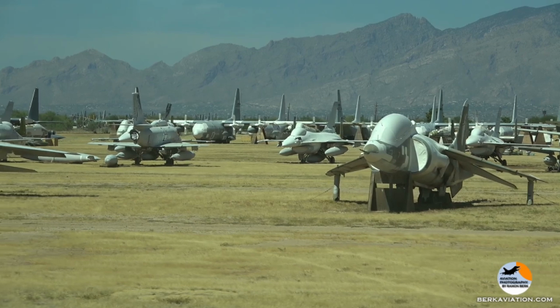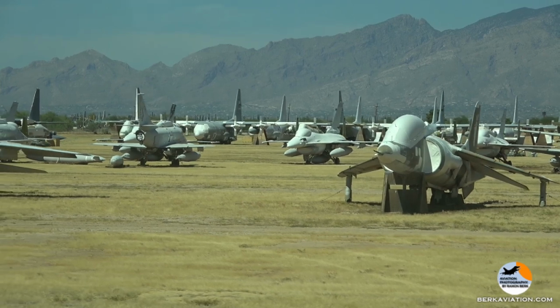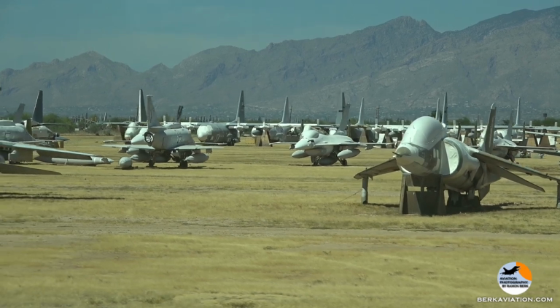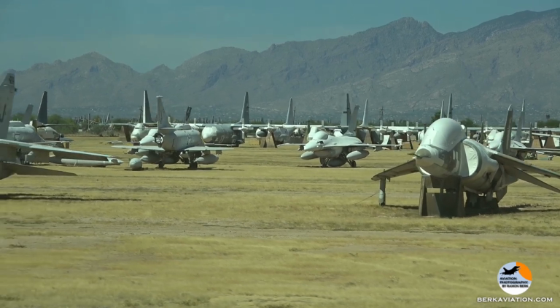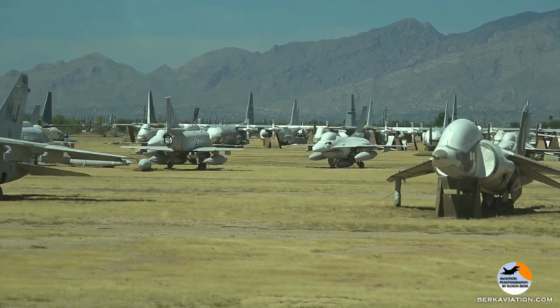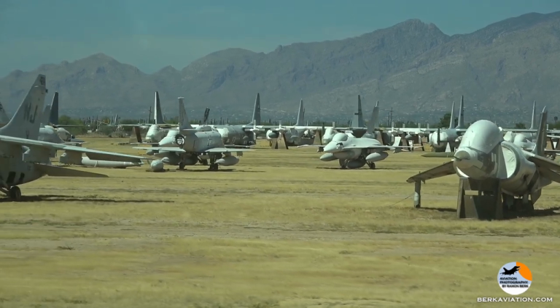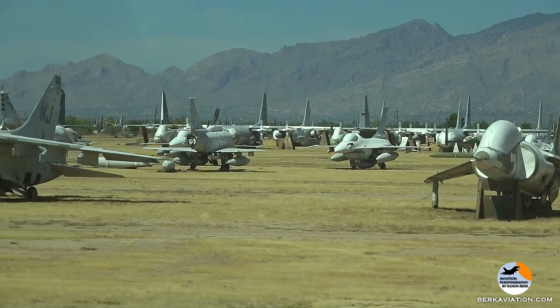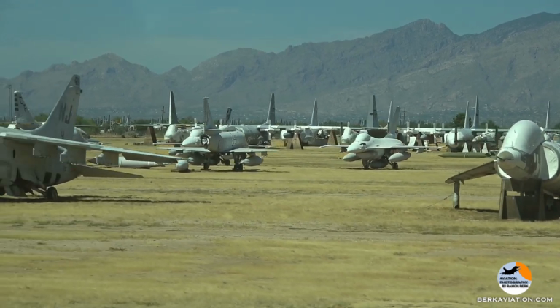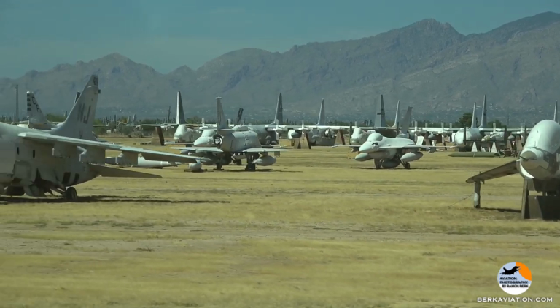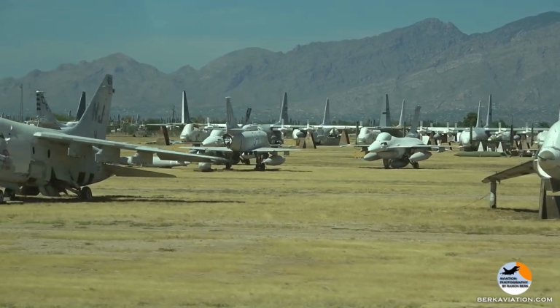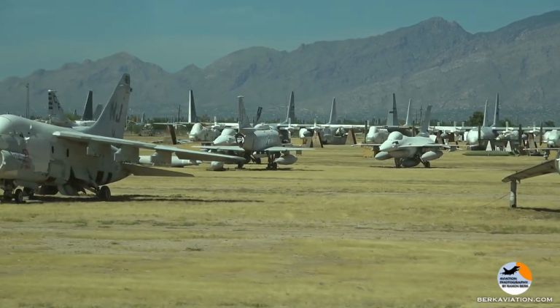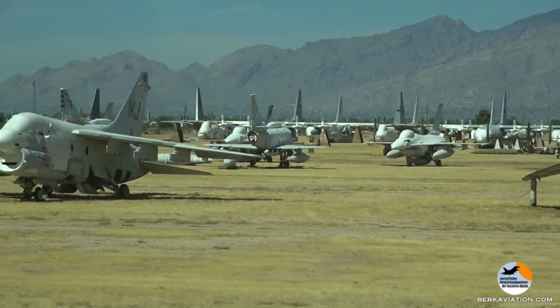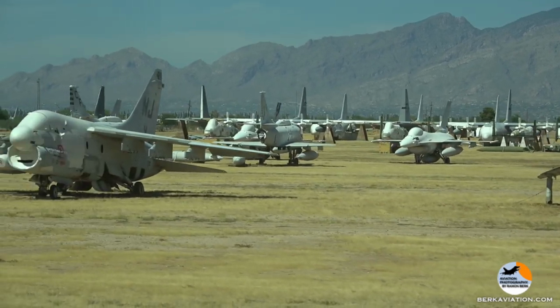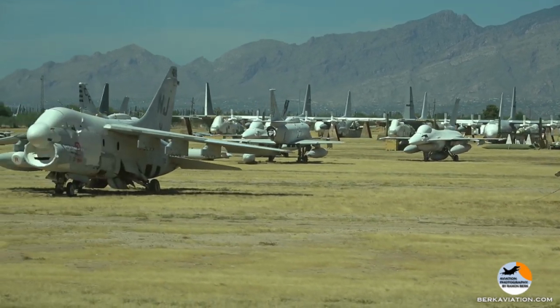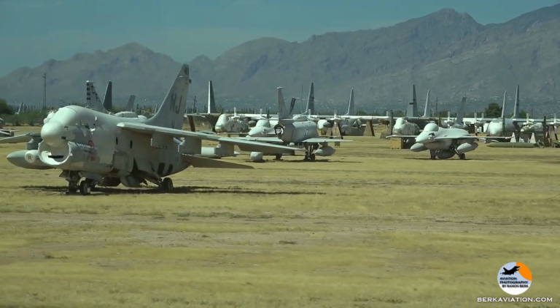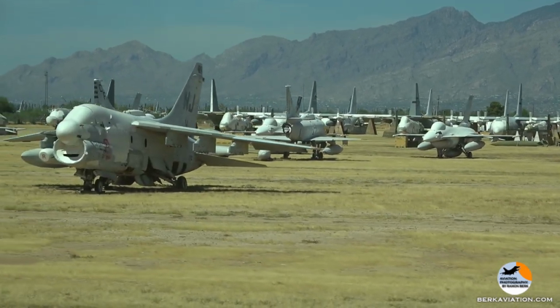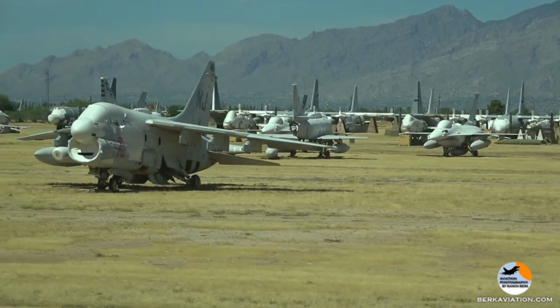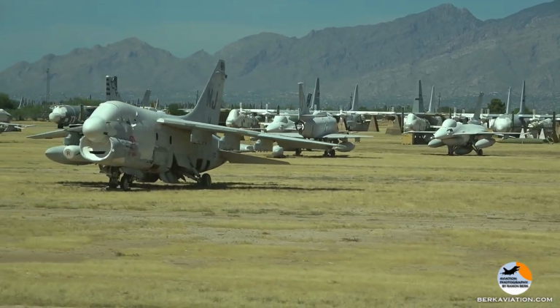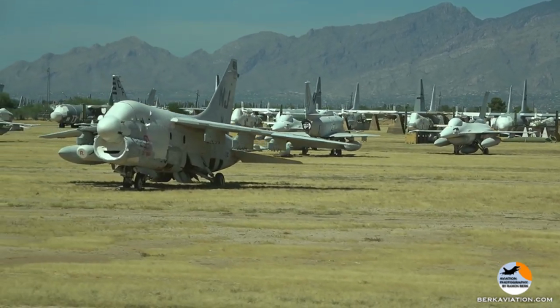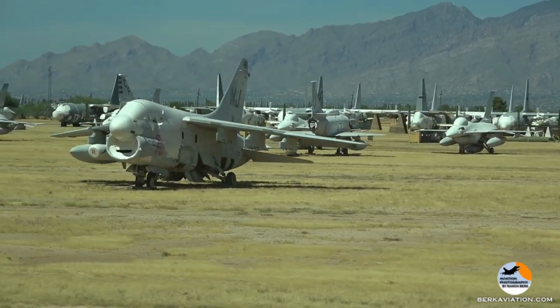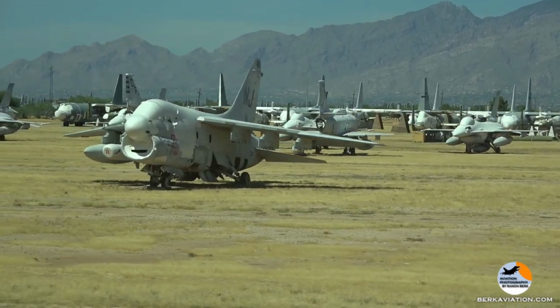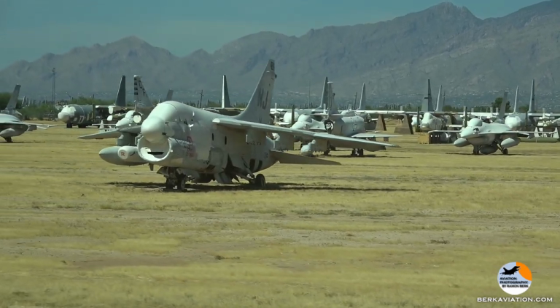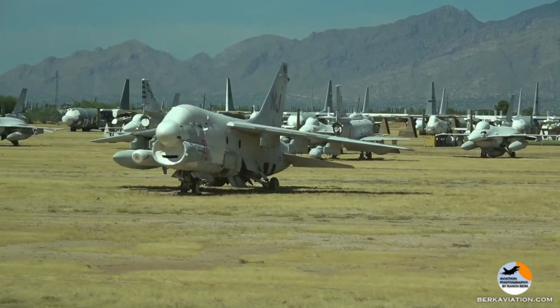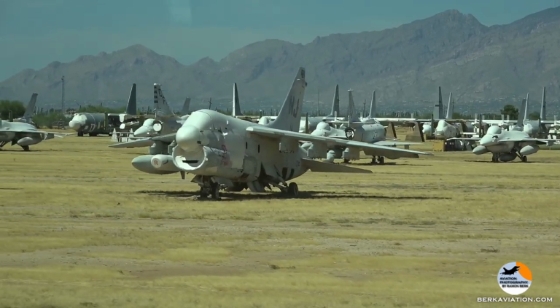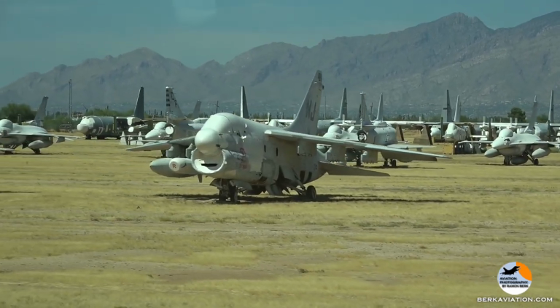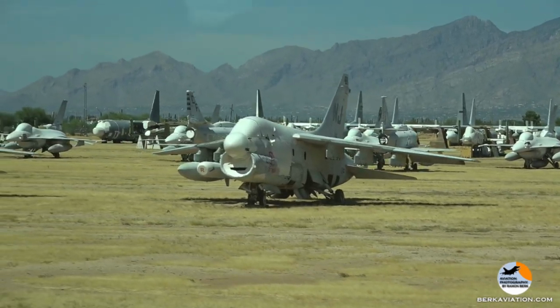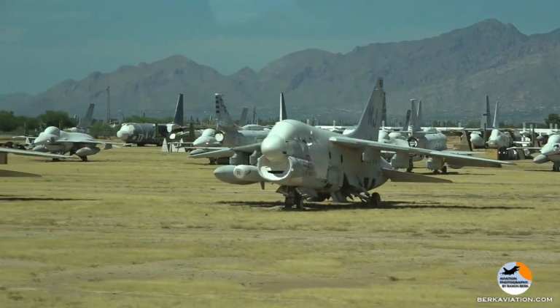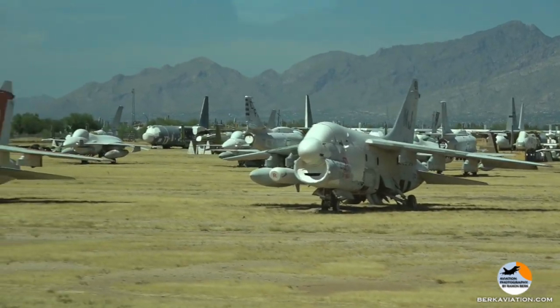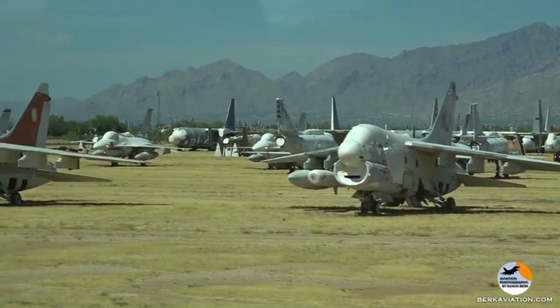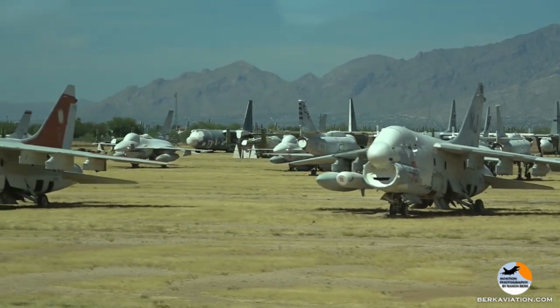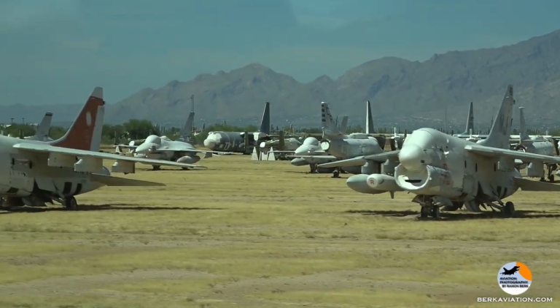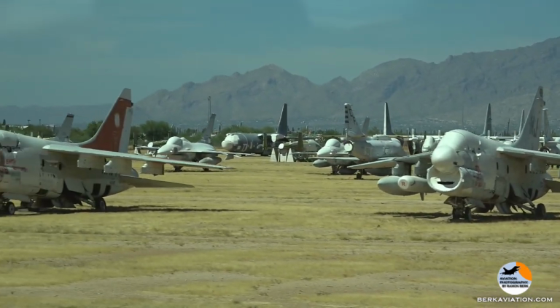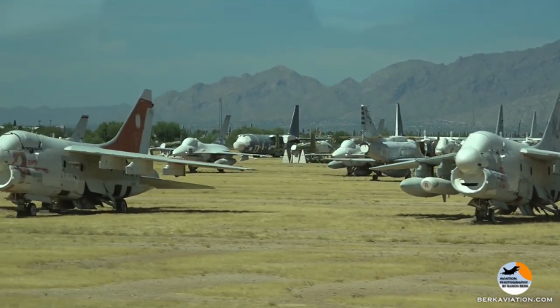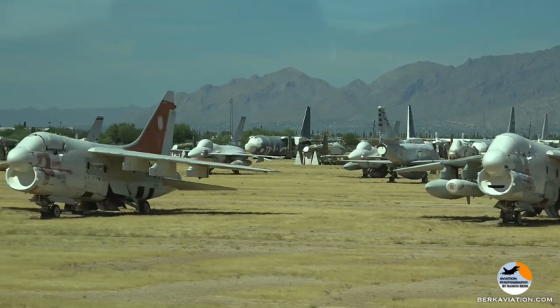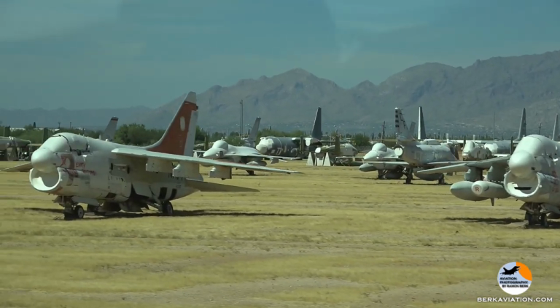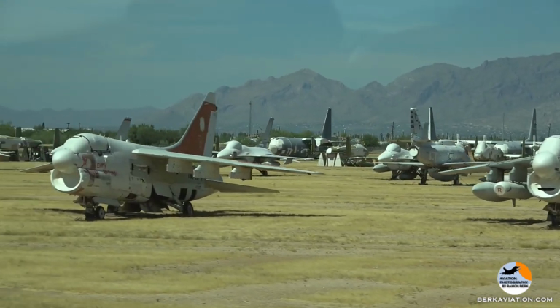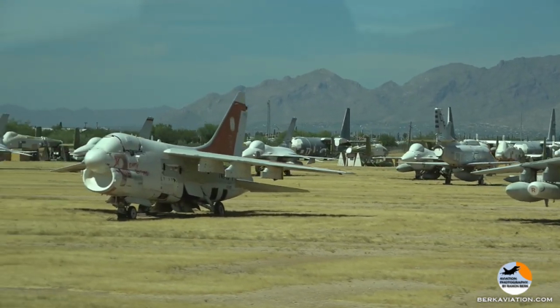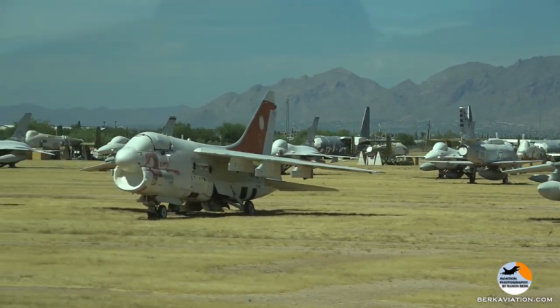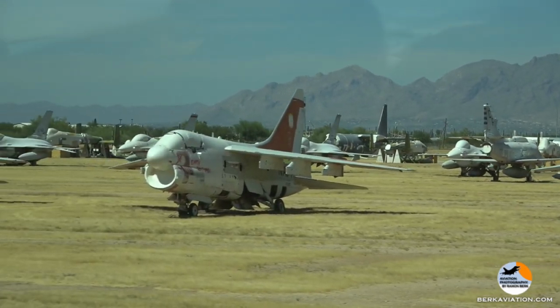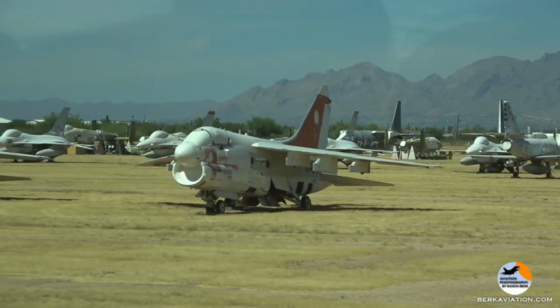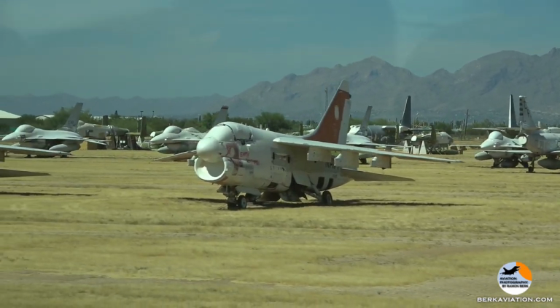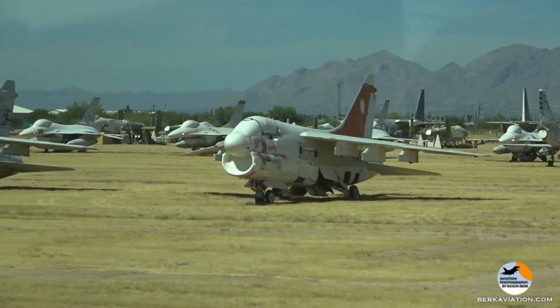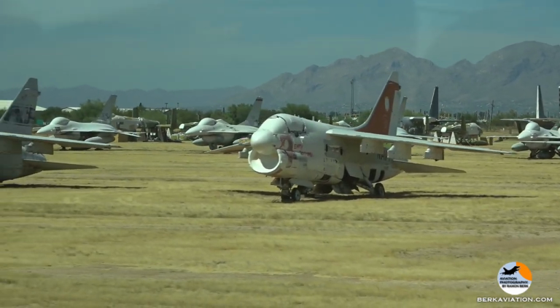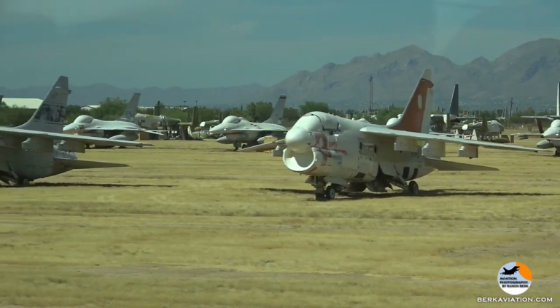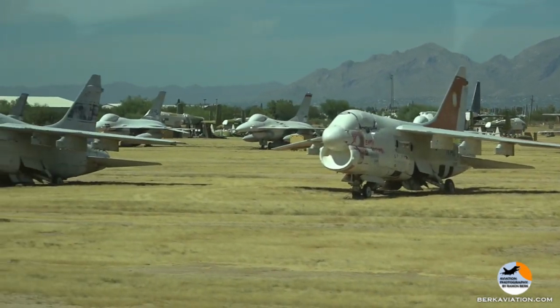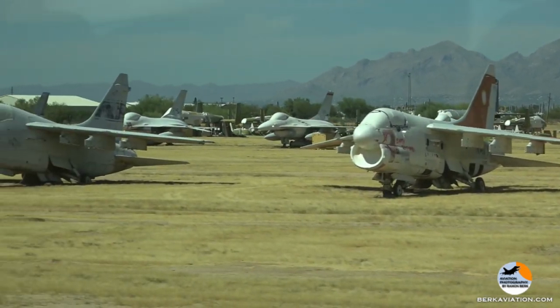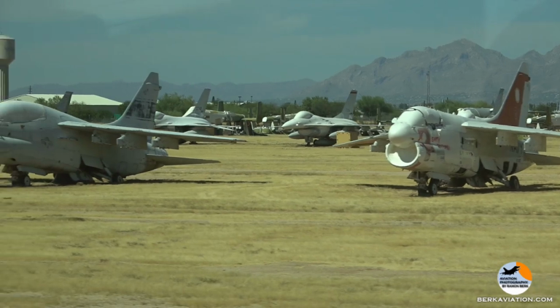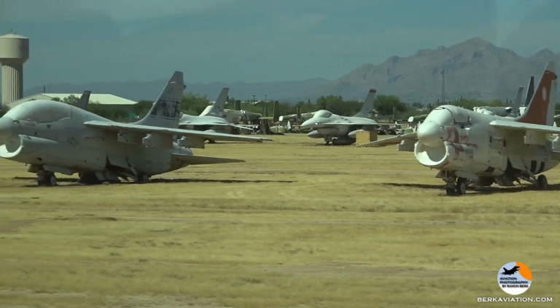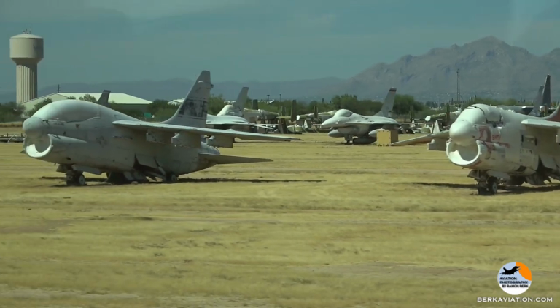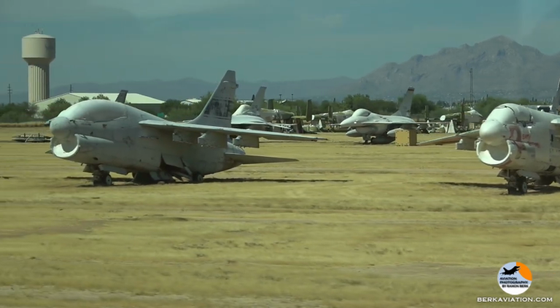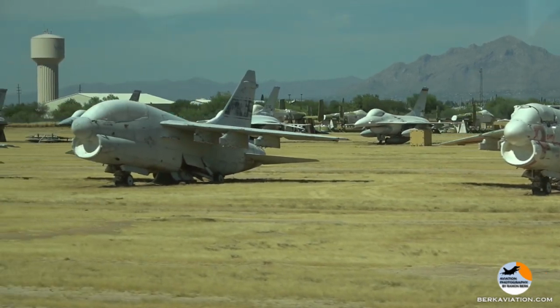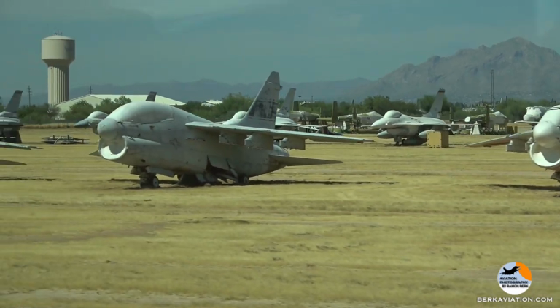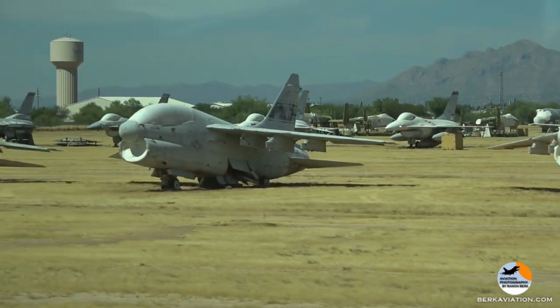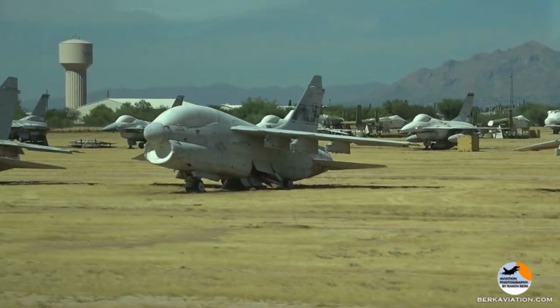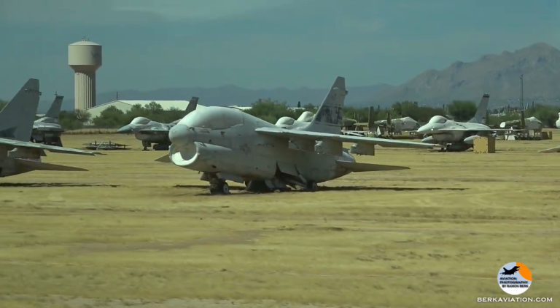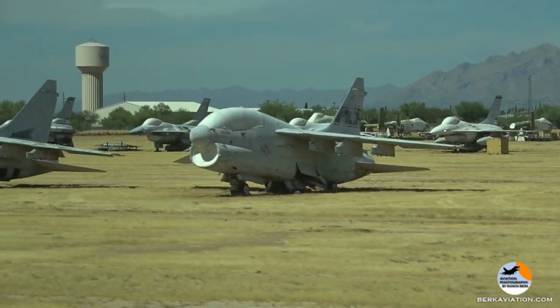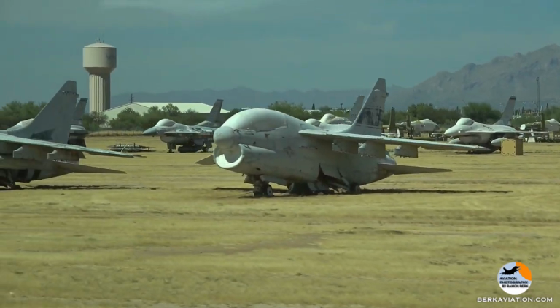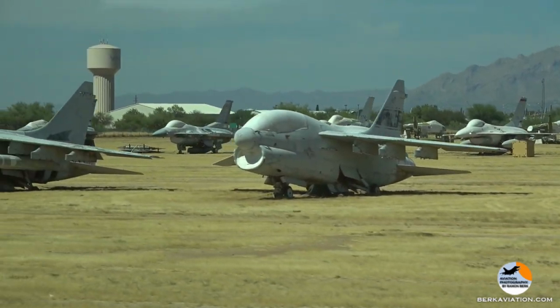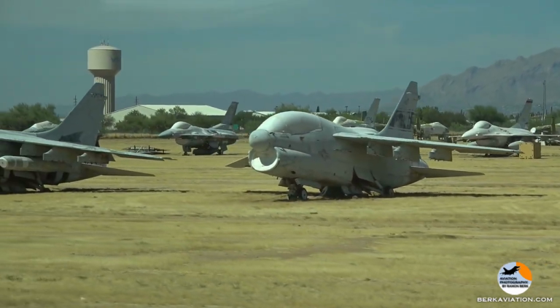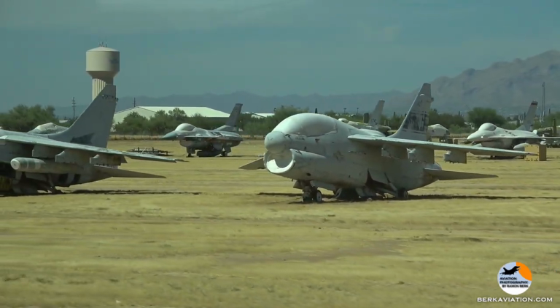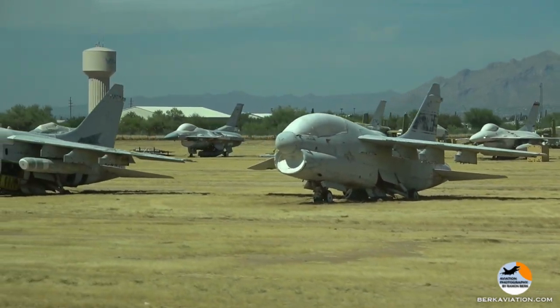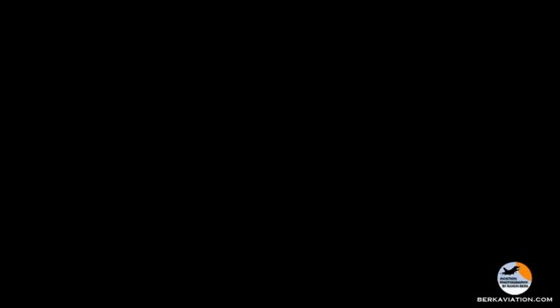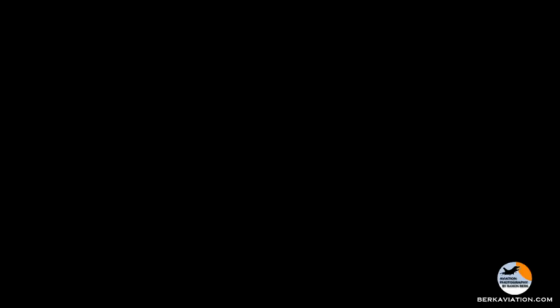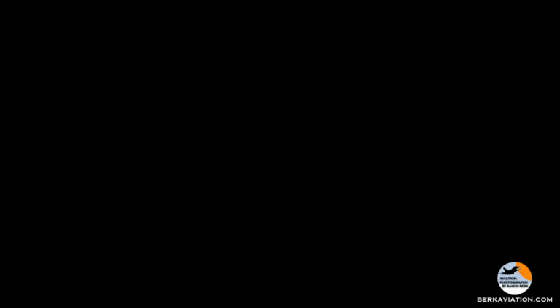We did buy a bunch of Harrier bodies from the British when they retired theirs, so they're hidden over there behind the PES.